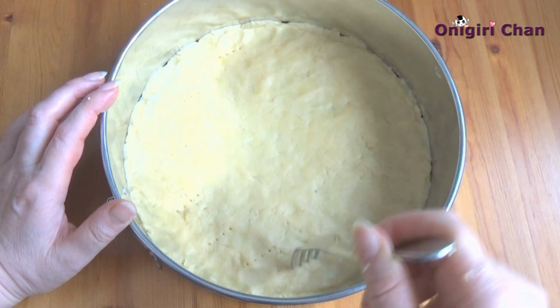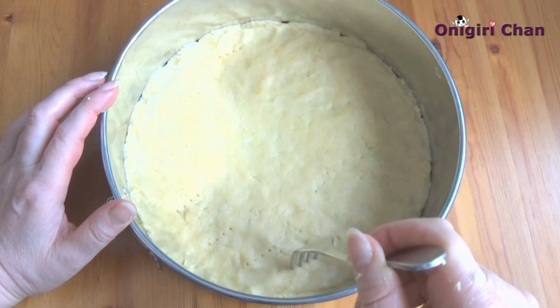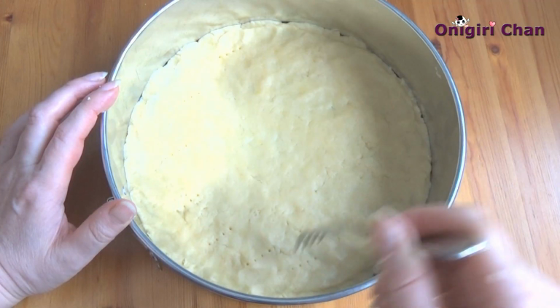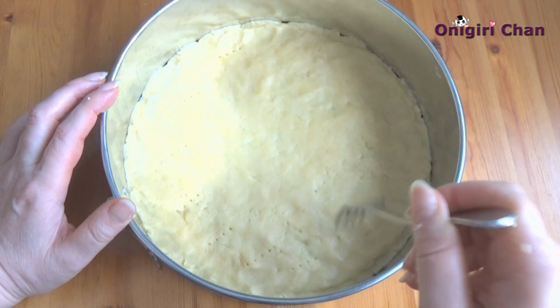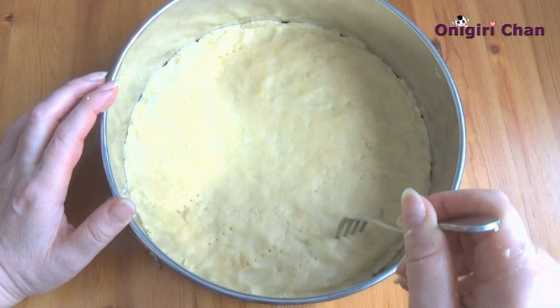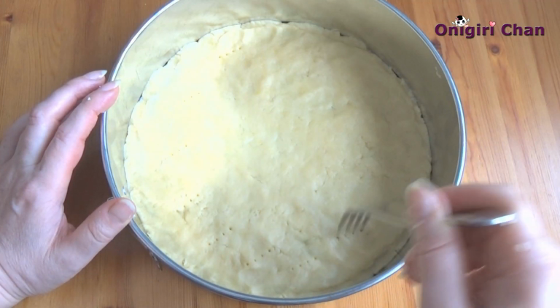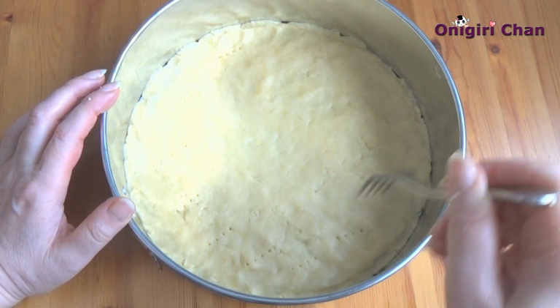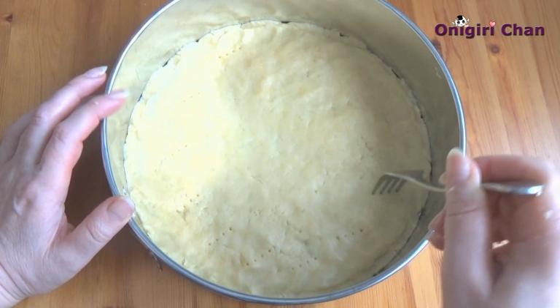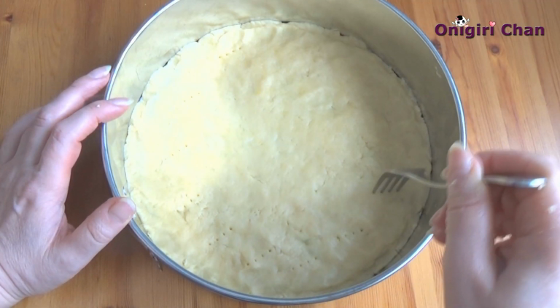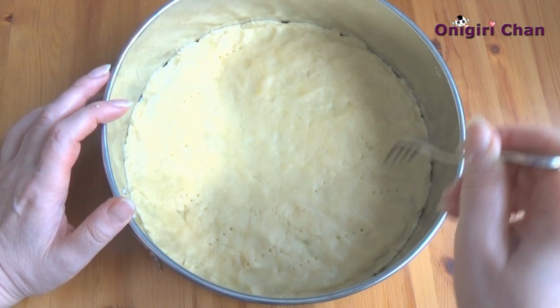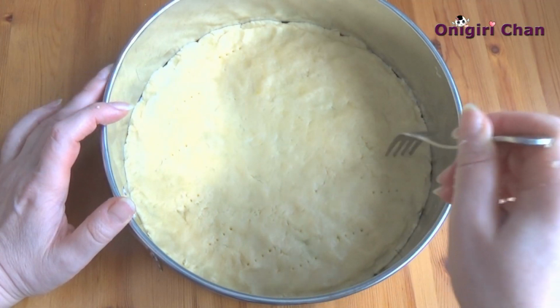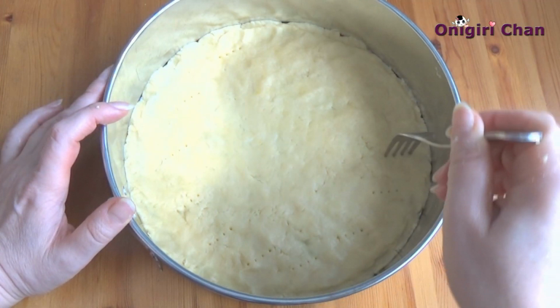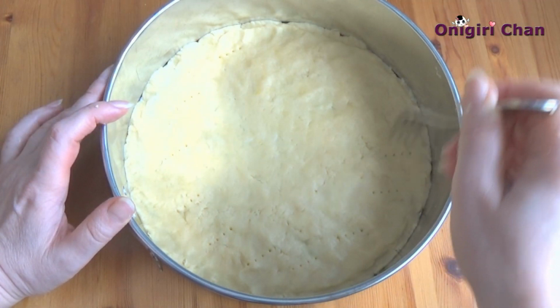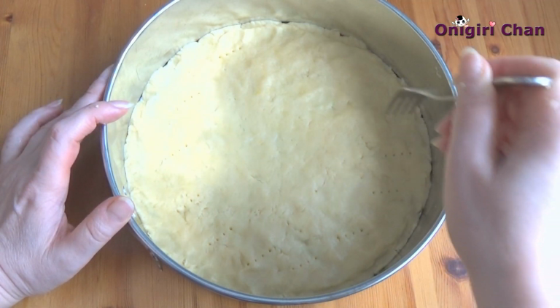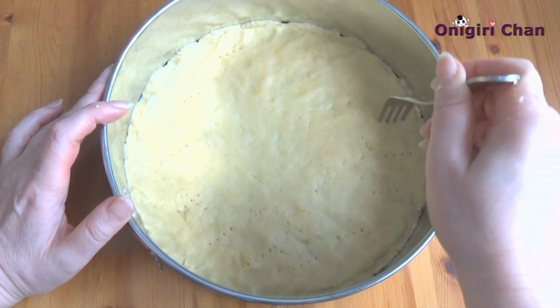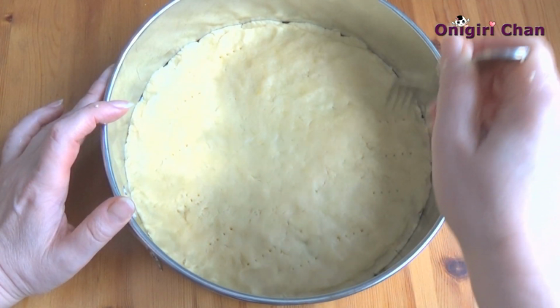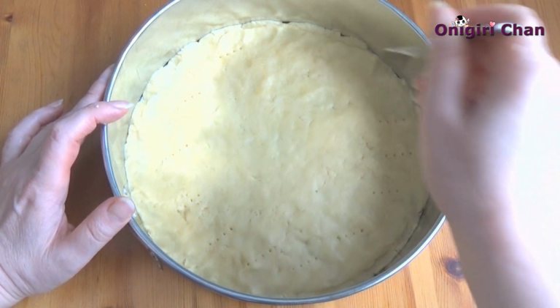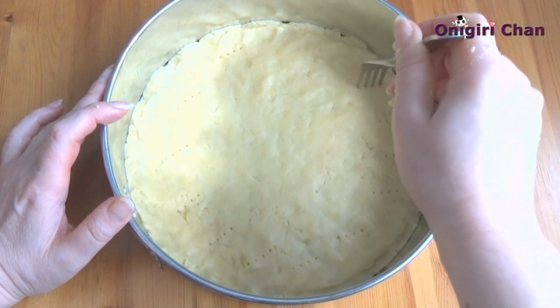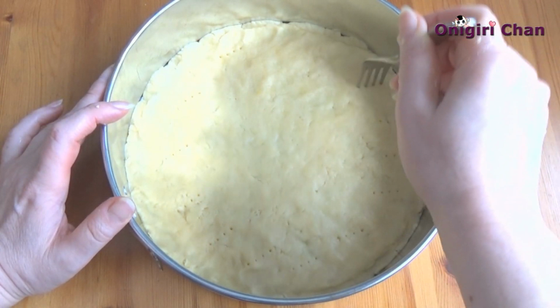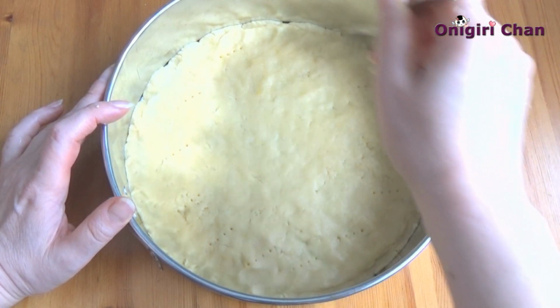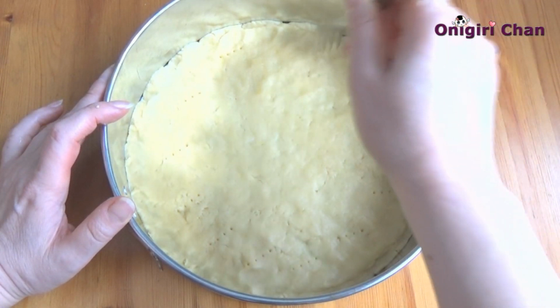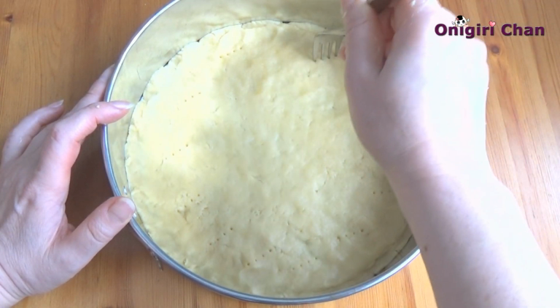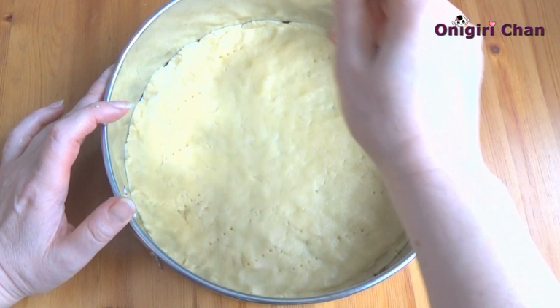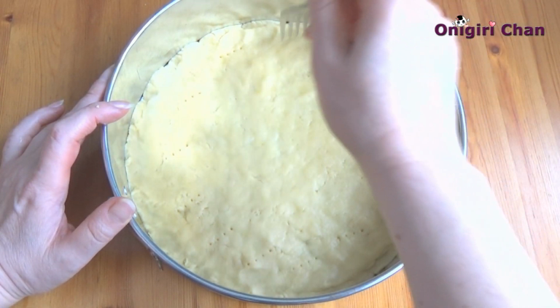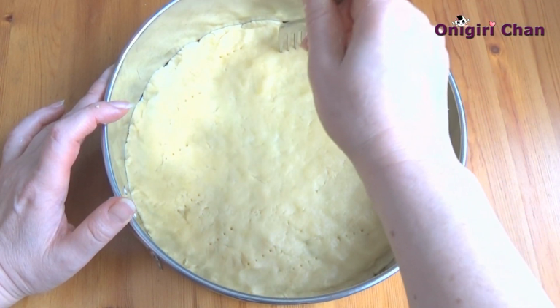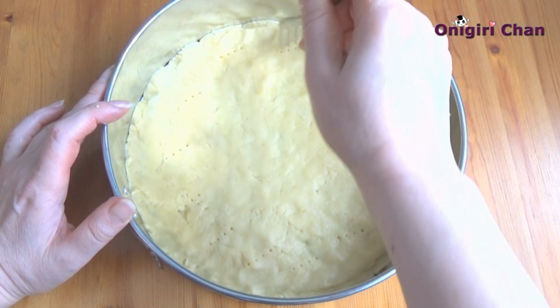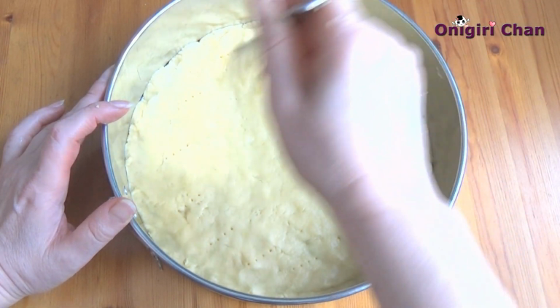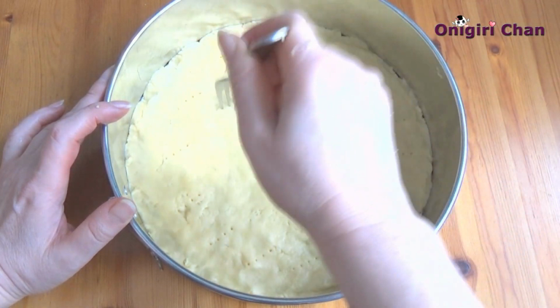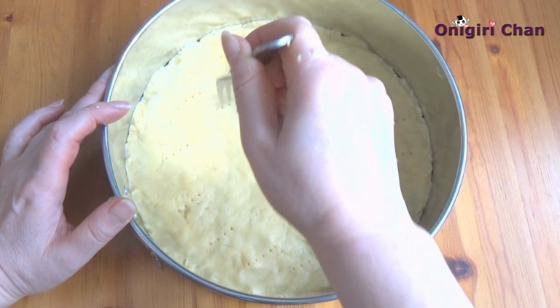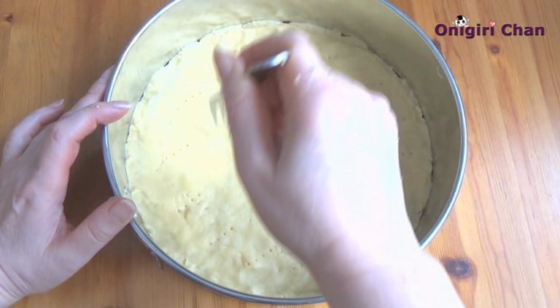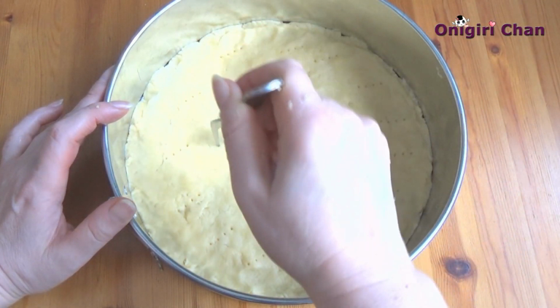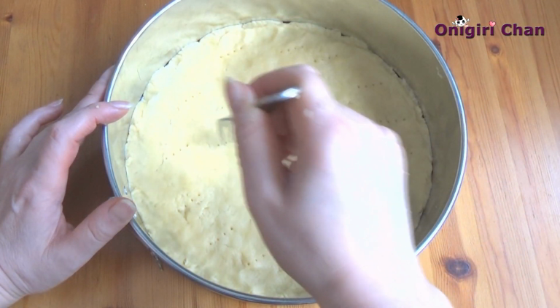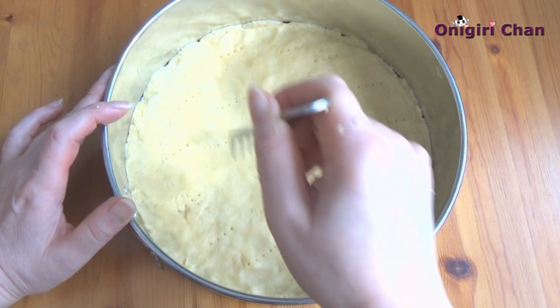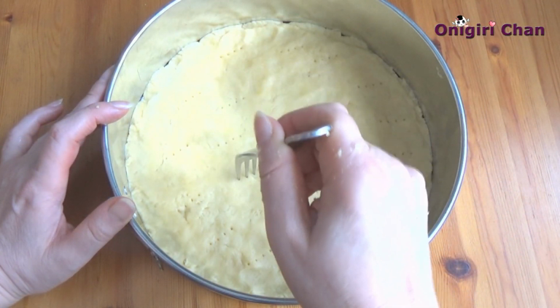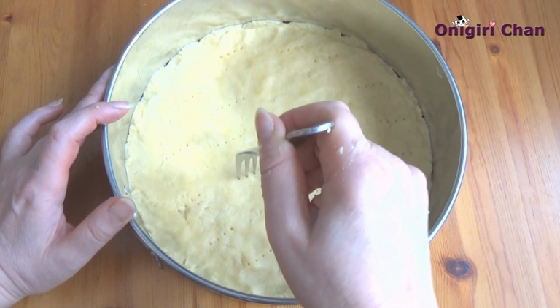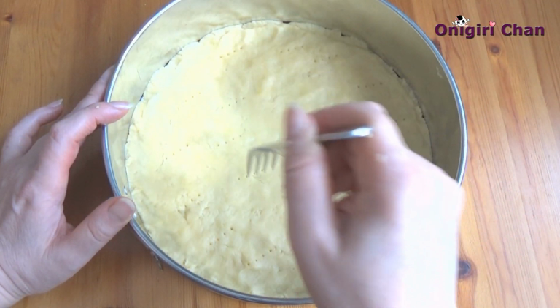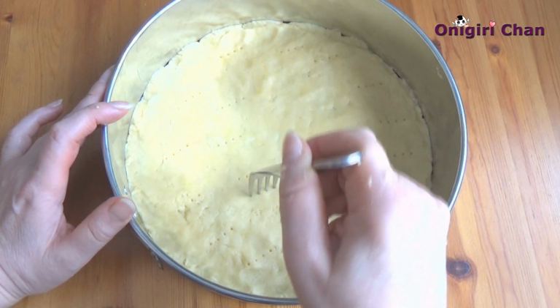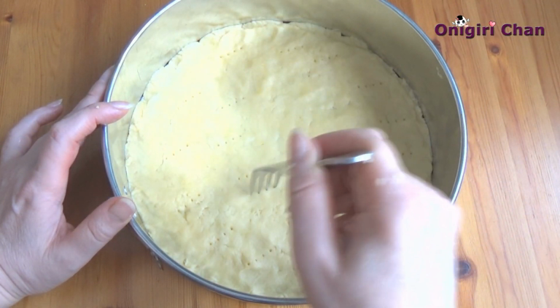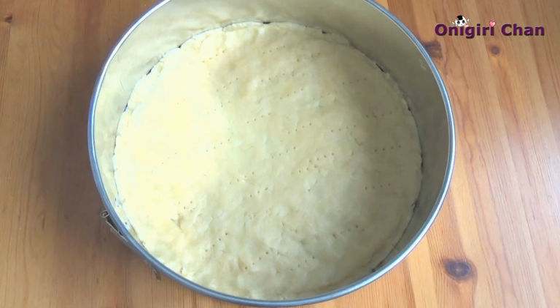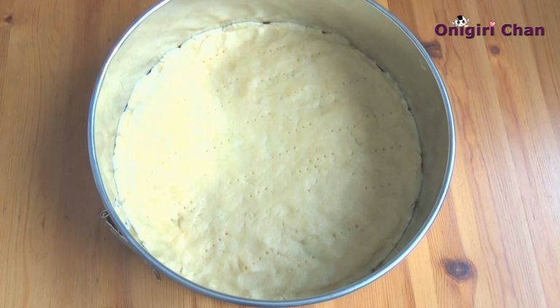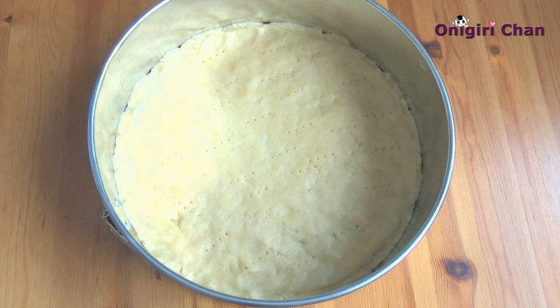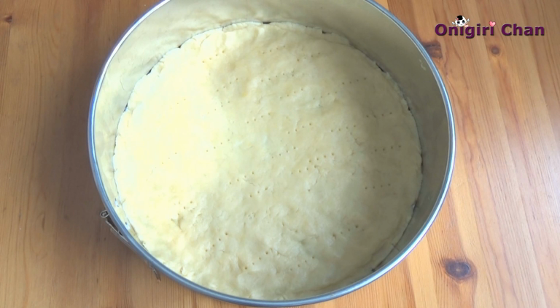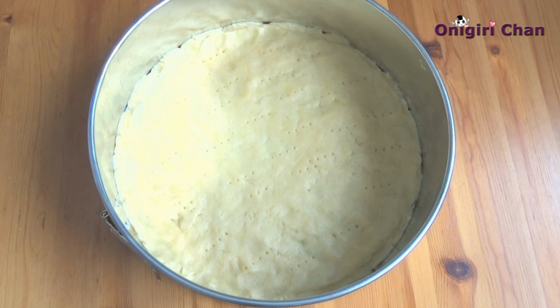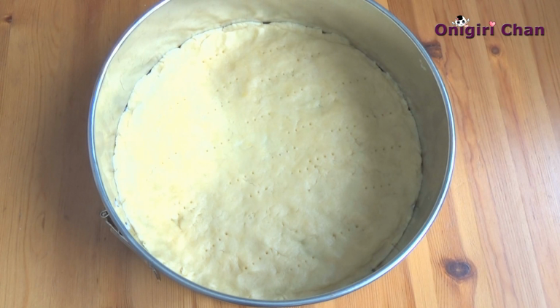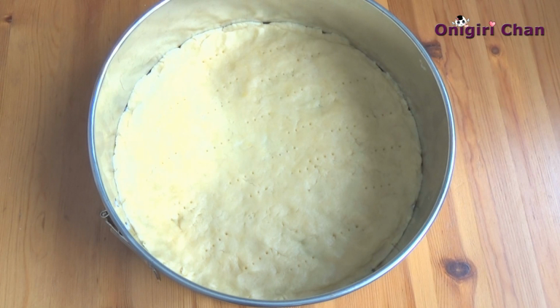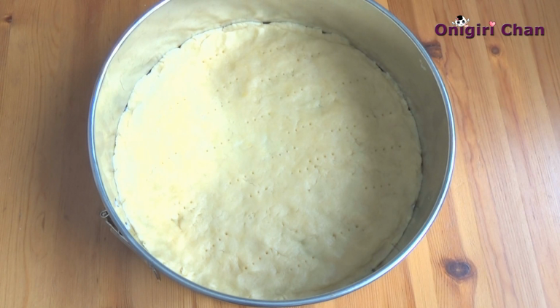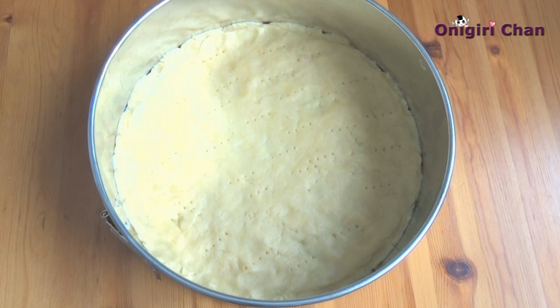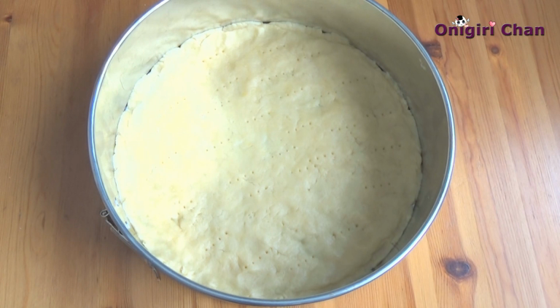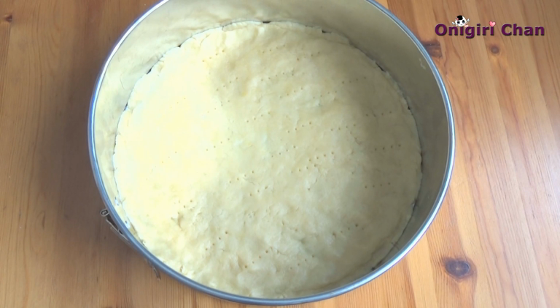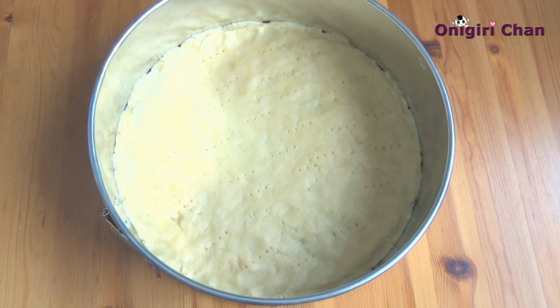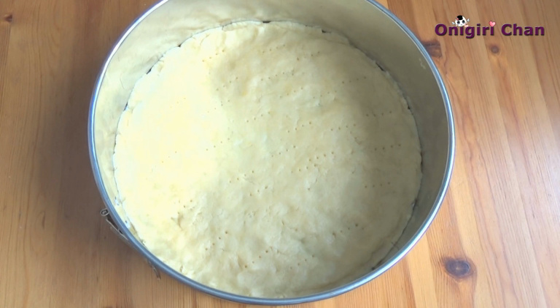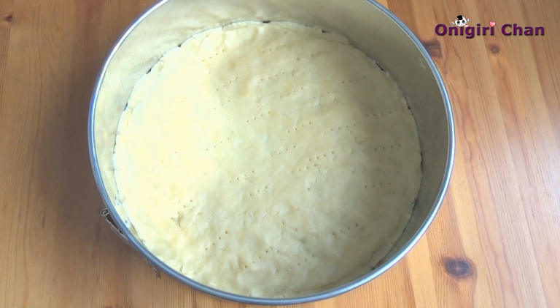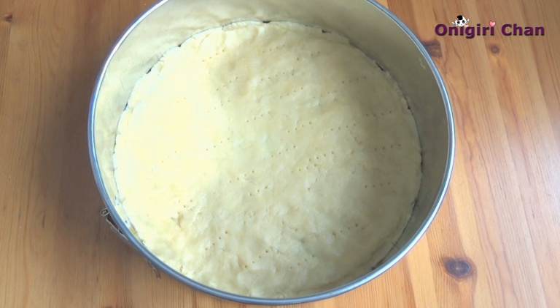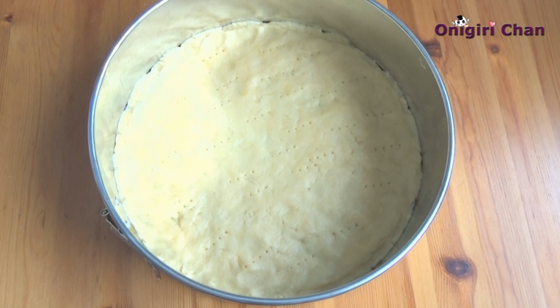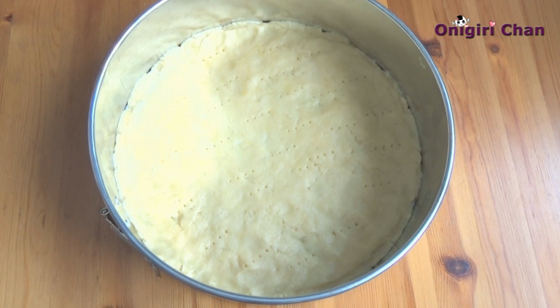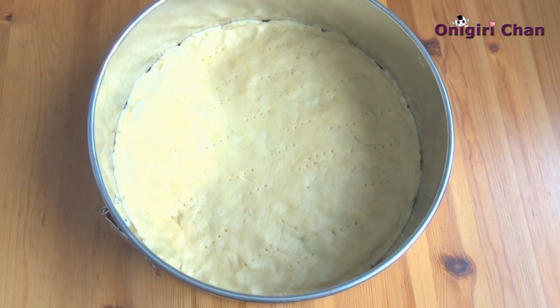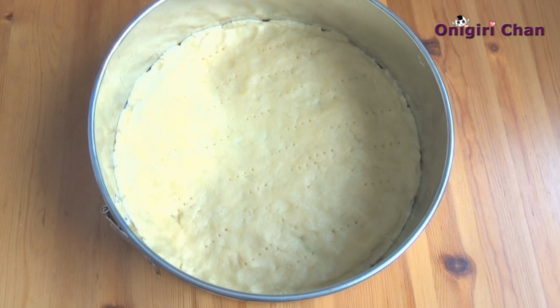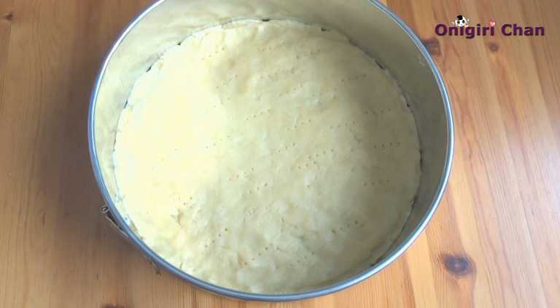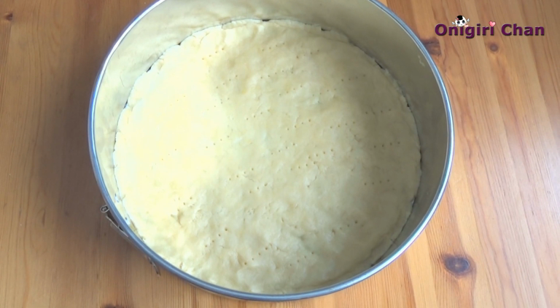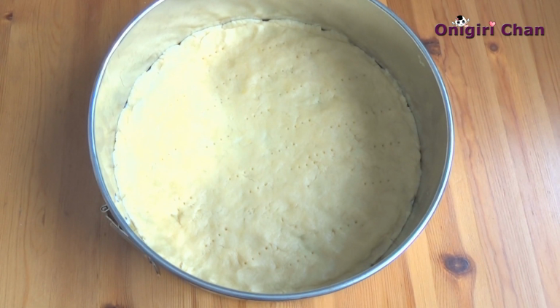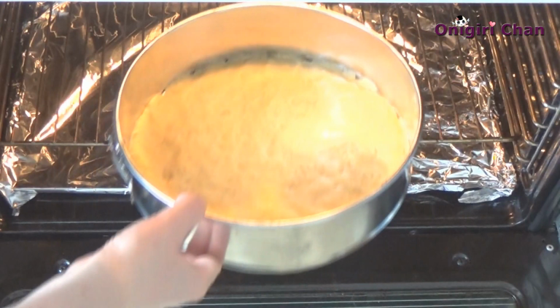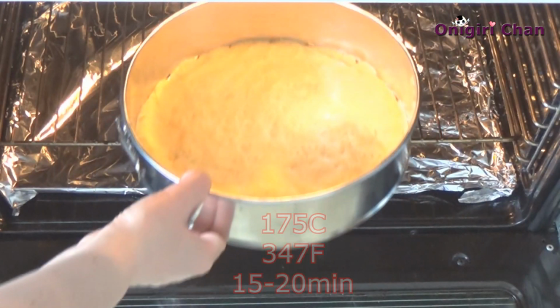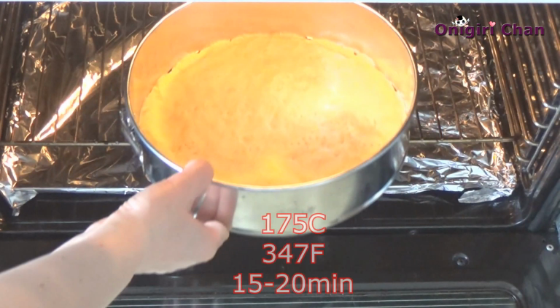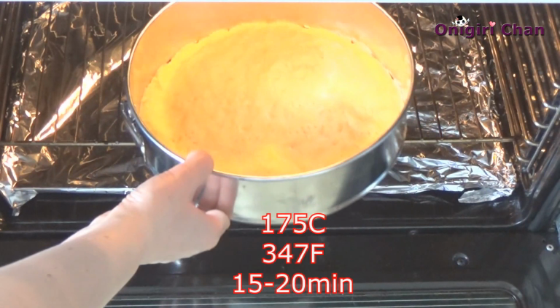Make the small holes with the fork, and now it's ready to bake.